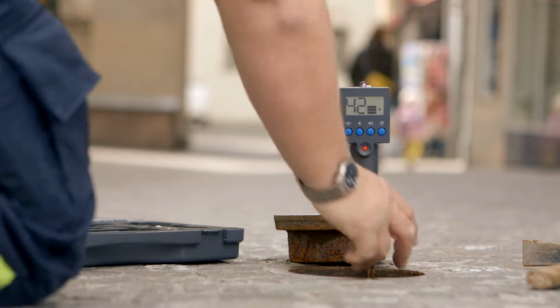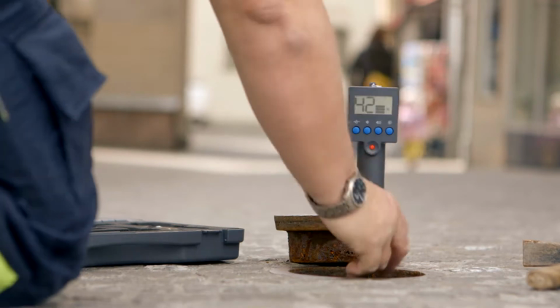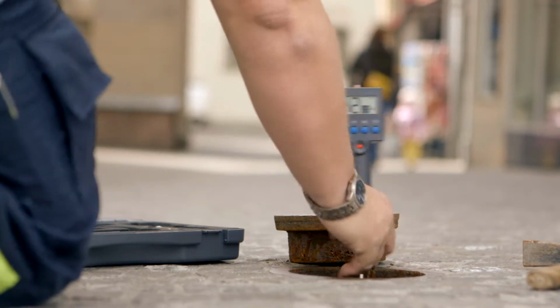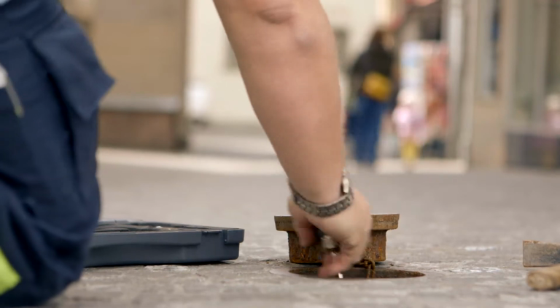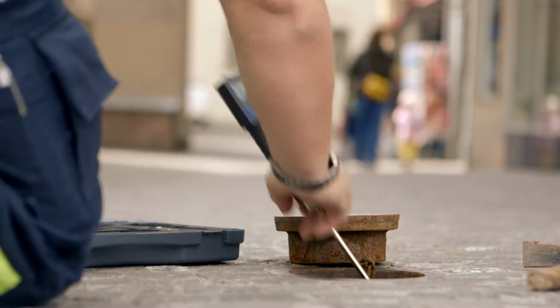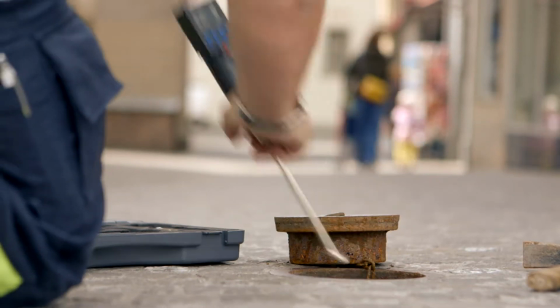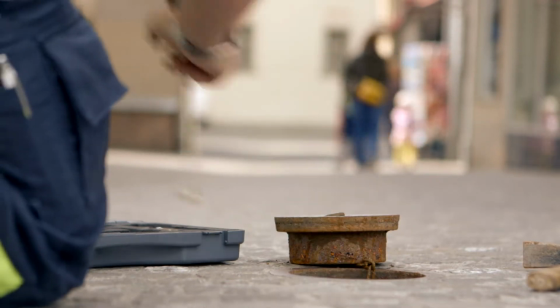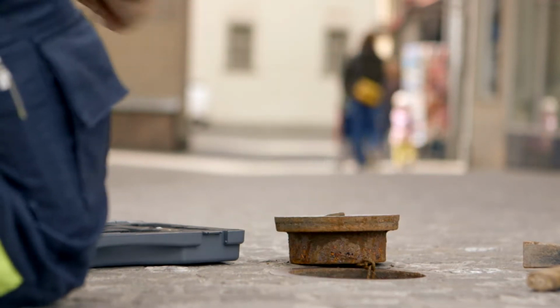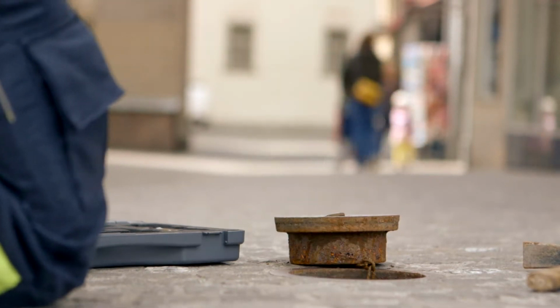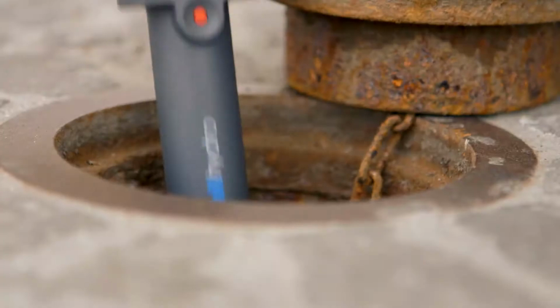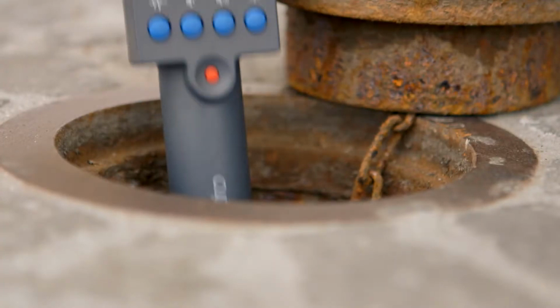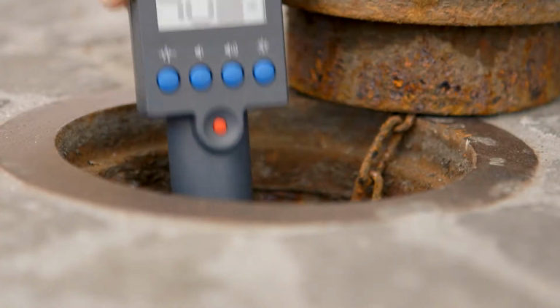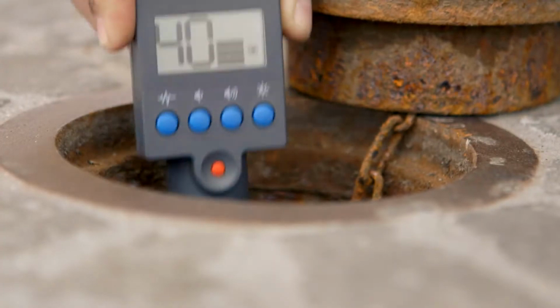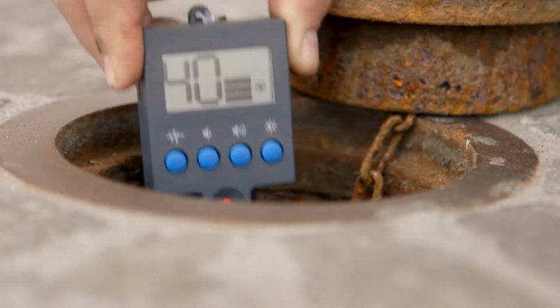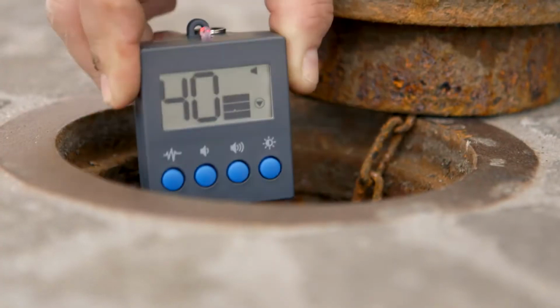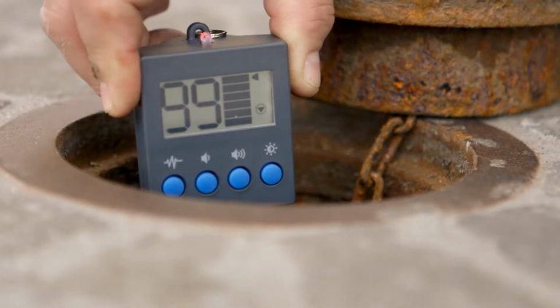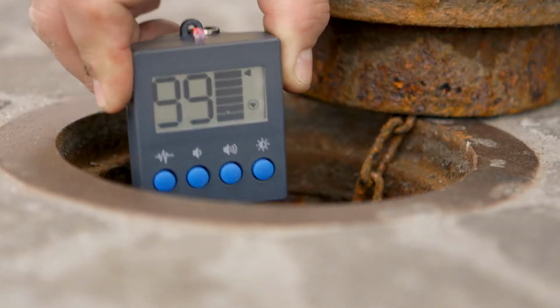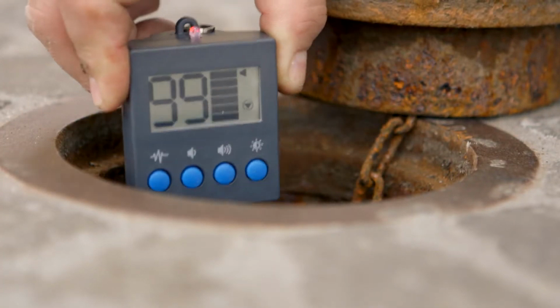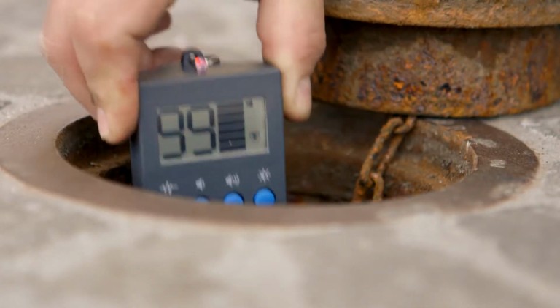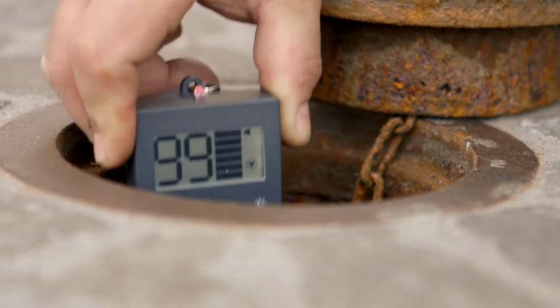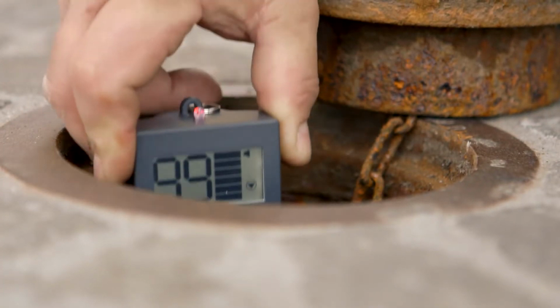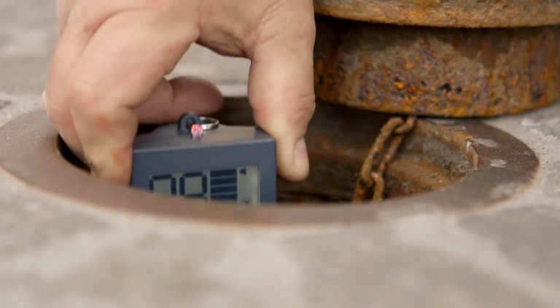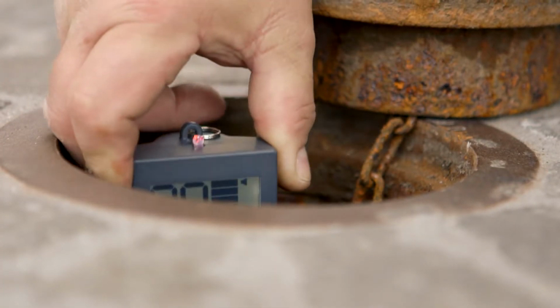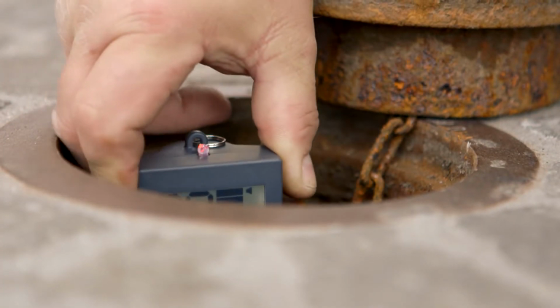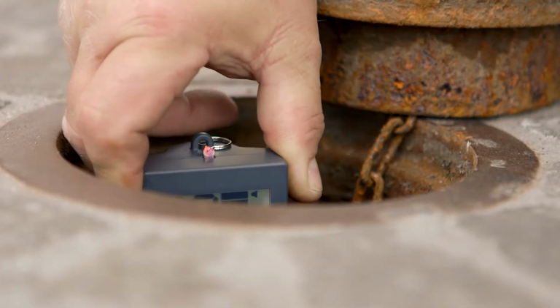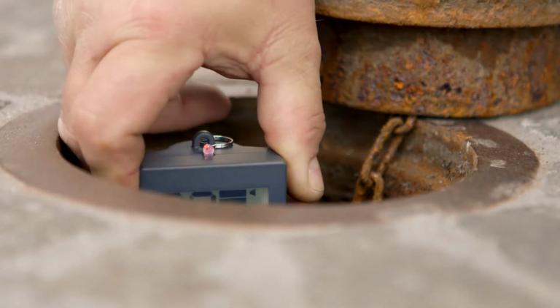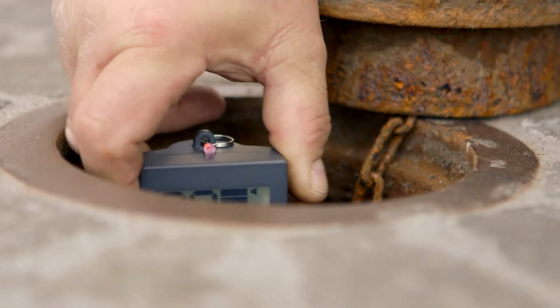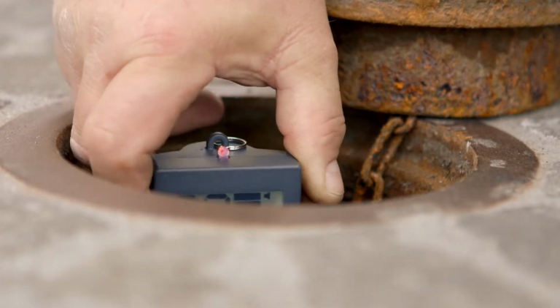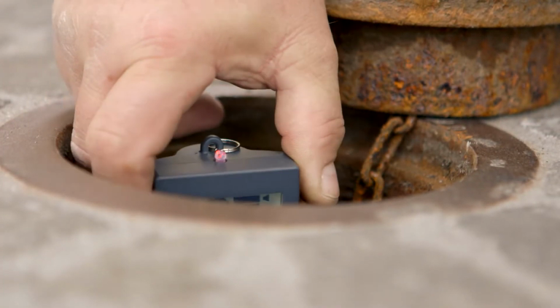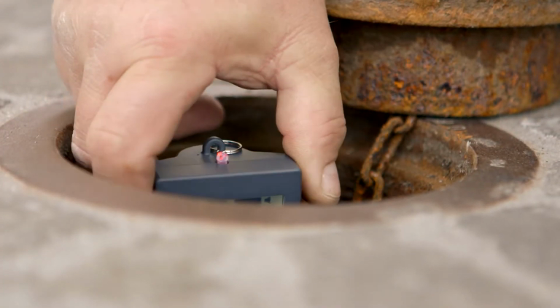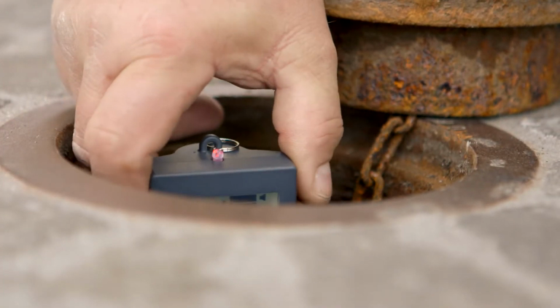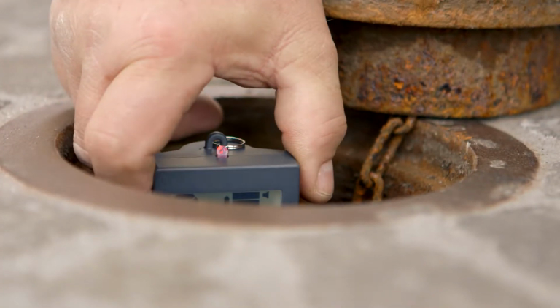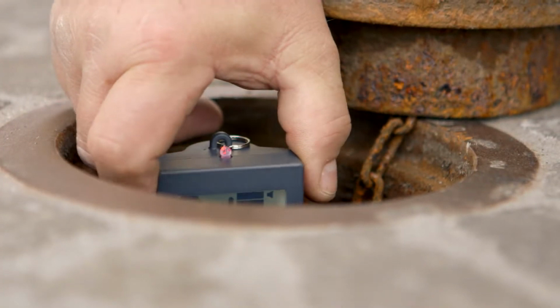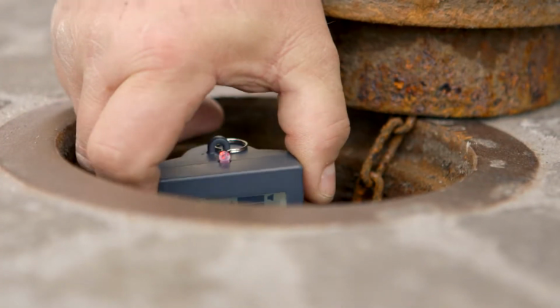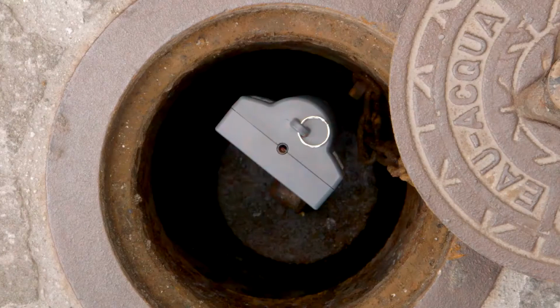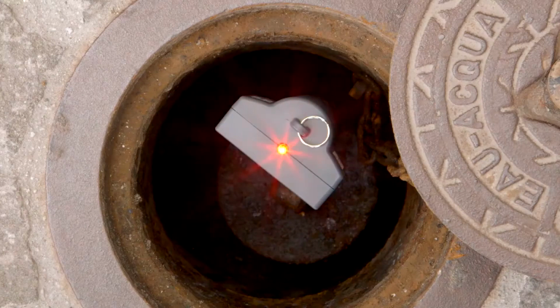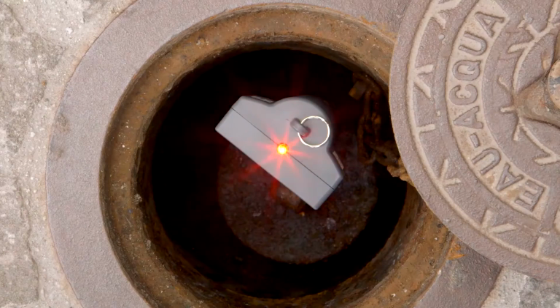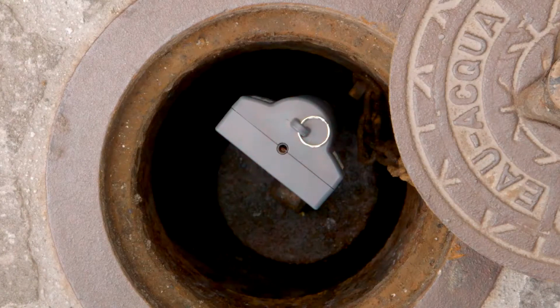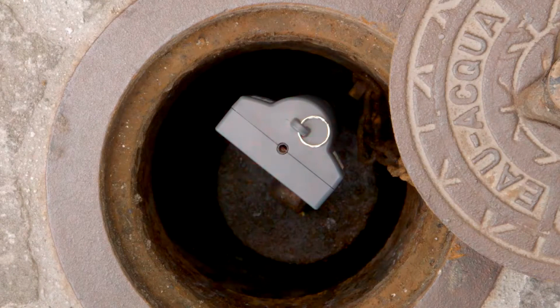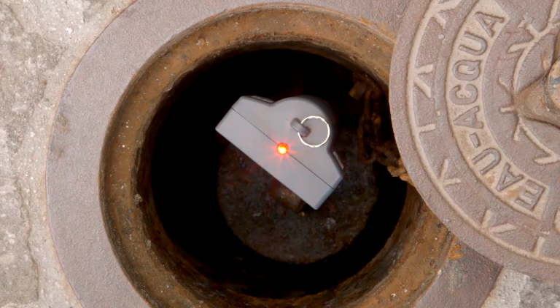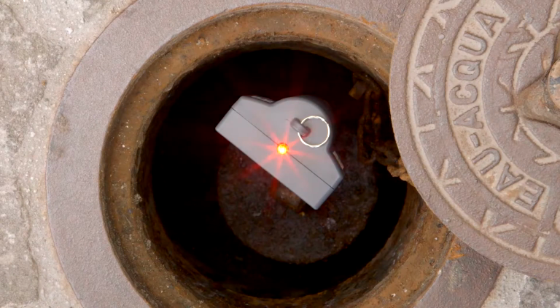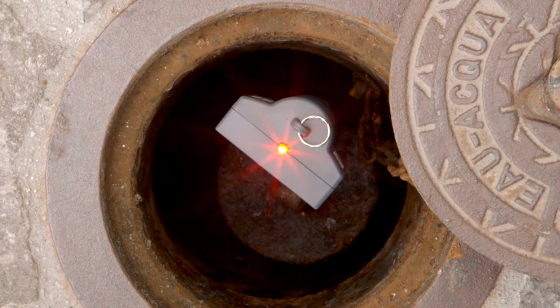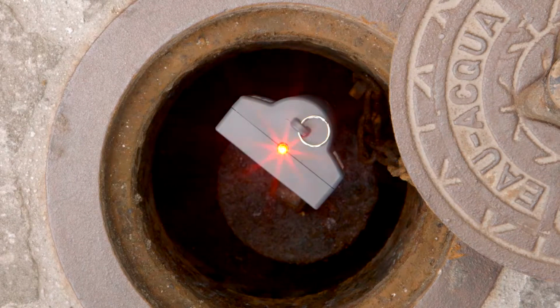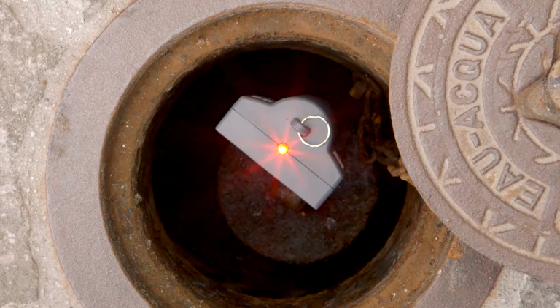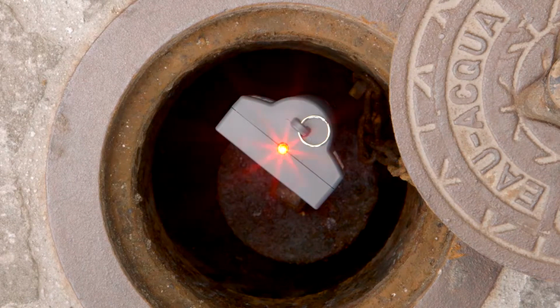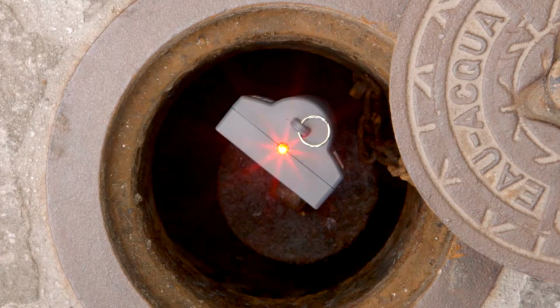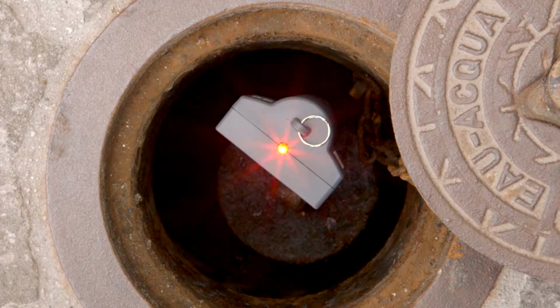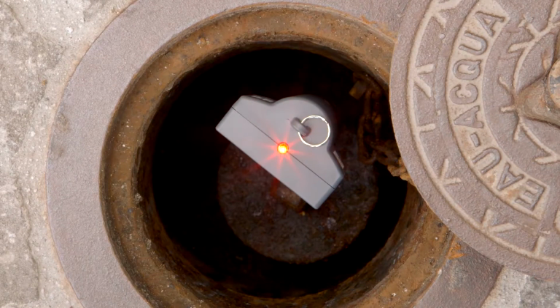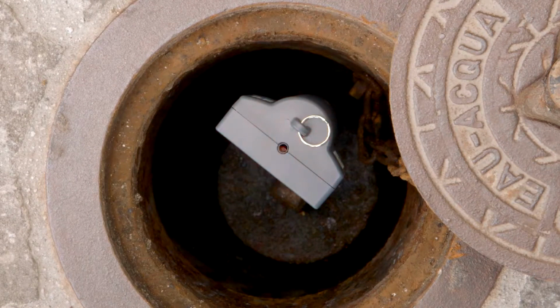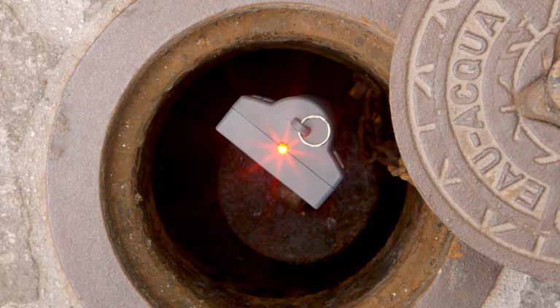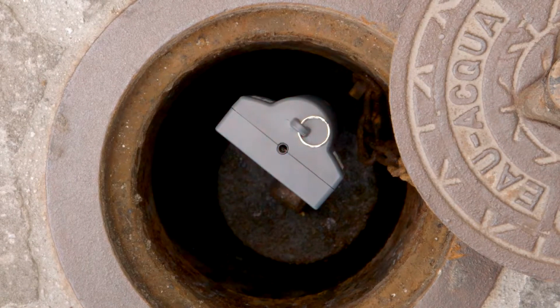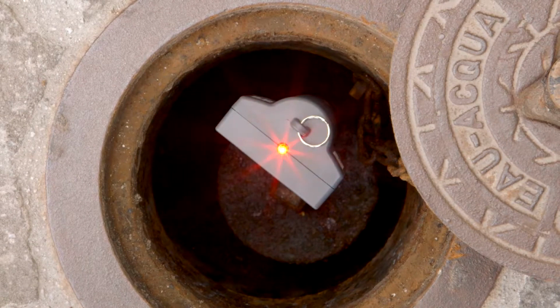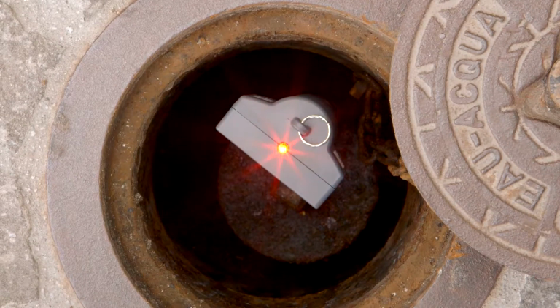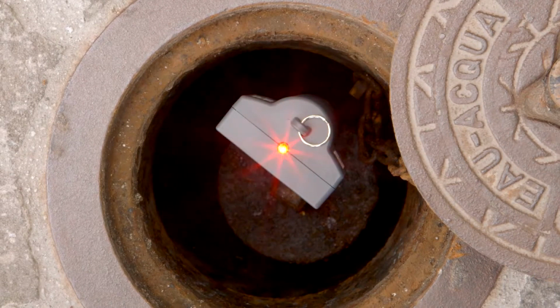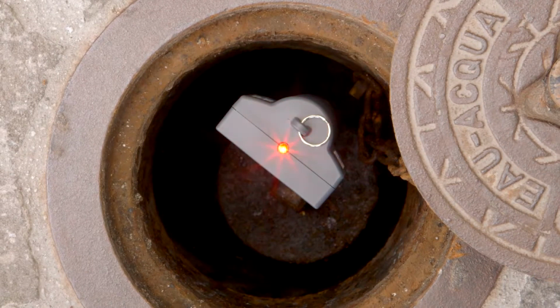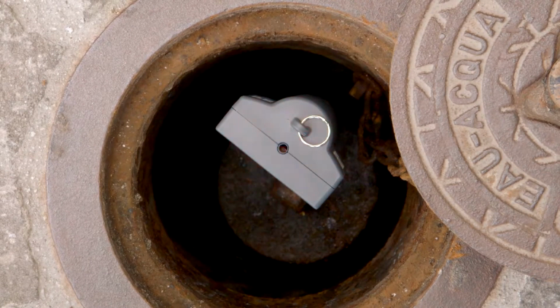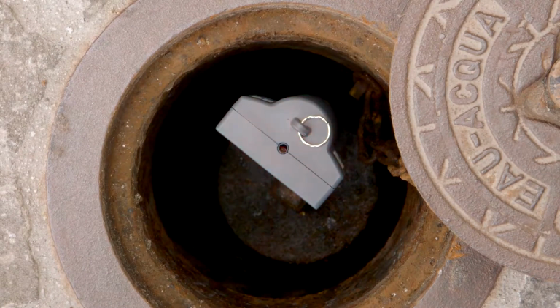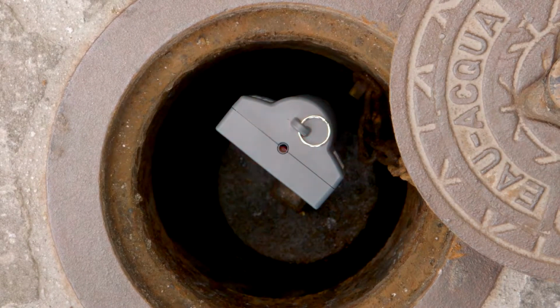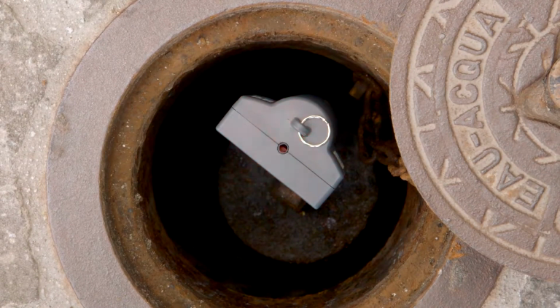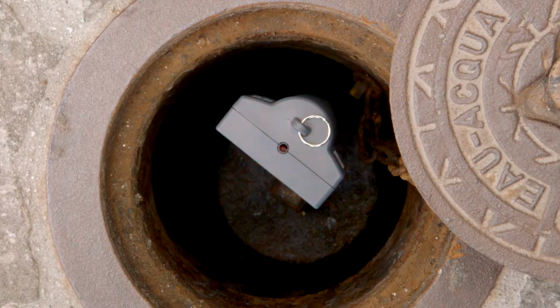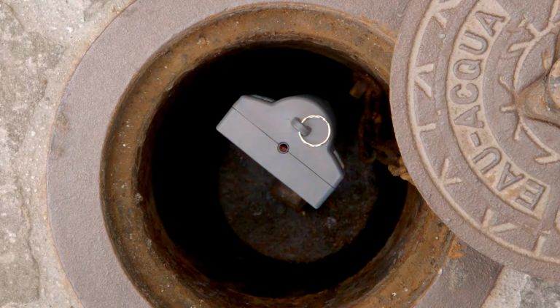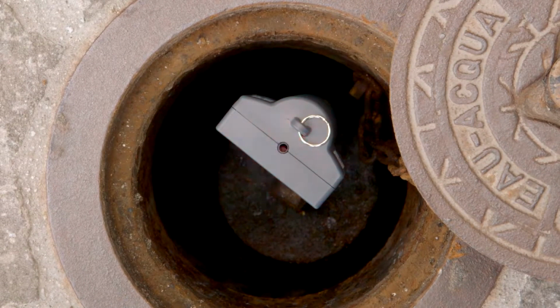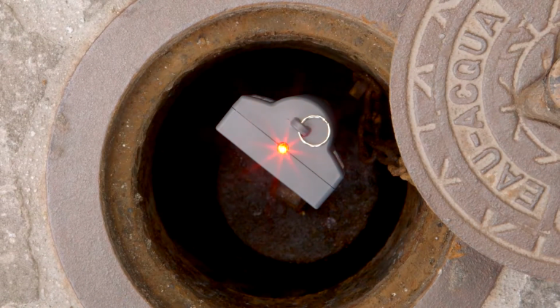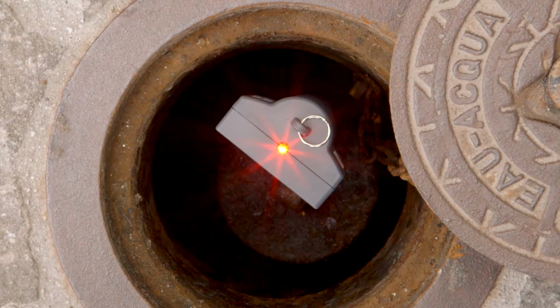The LED light on top of the device indicates whether any noises are detected, for when your view of the display is obscured.